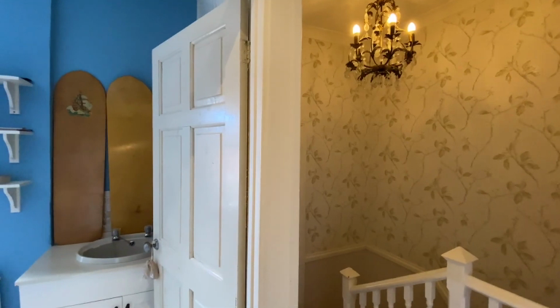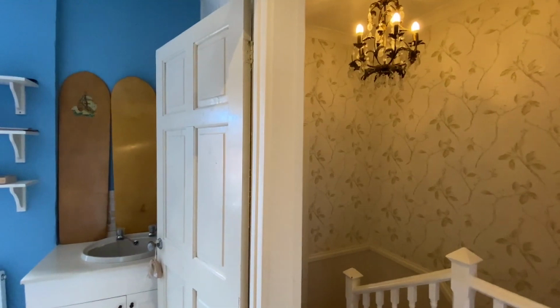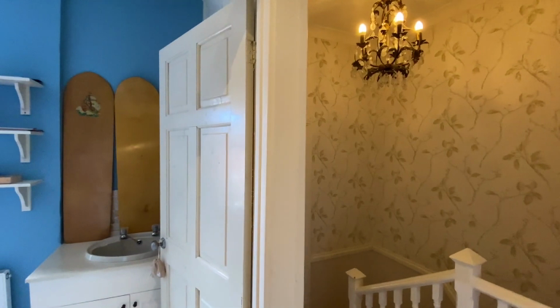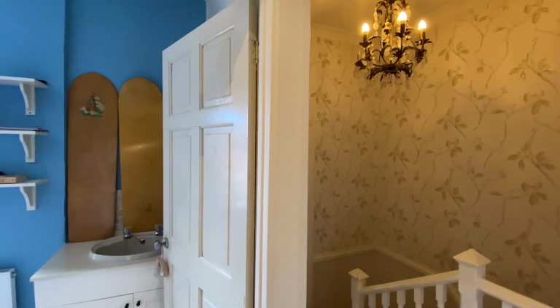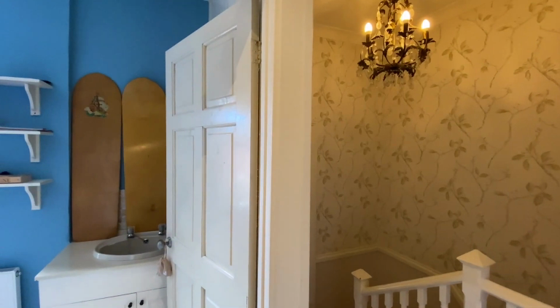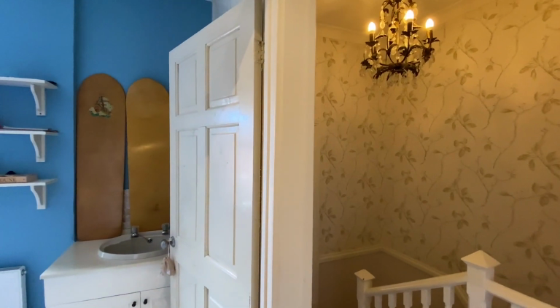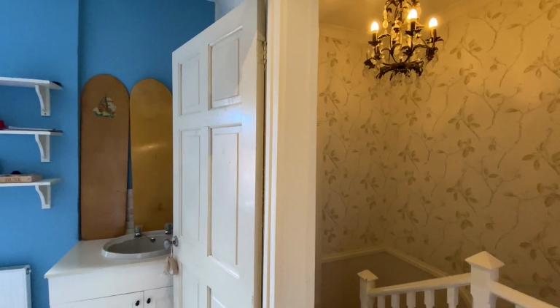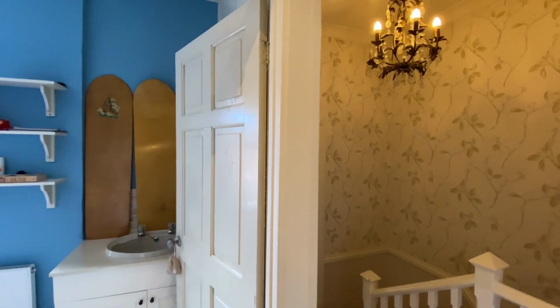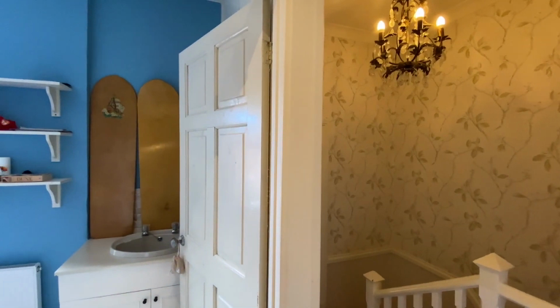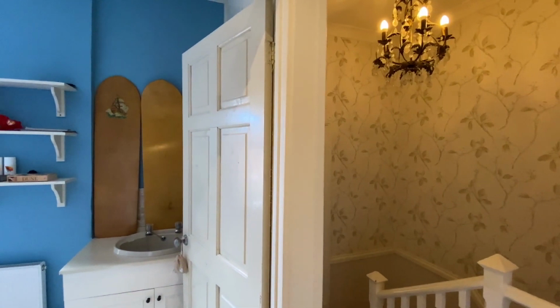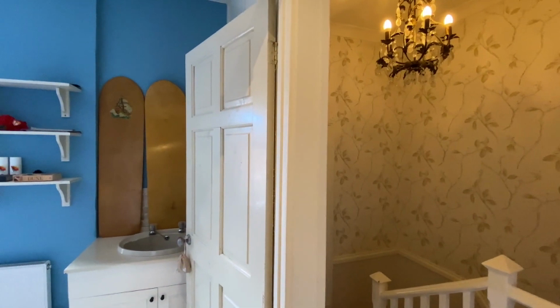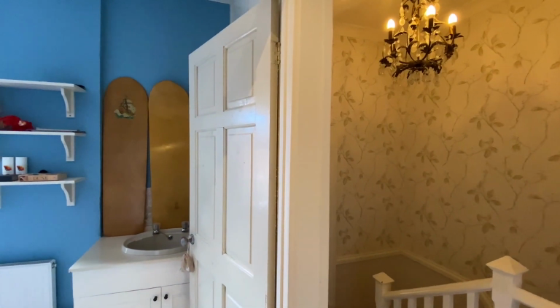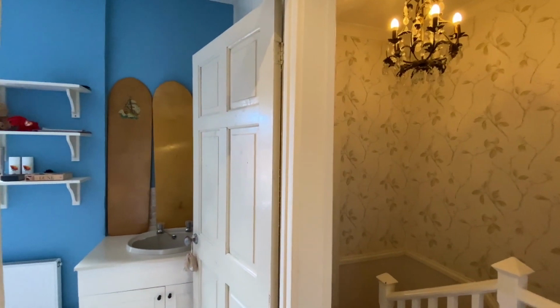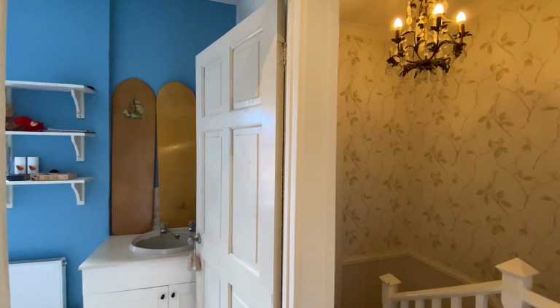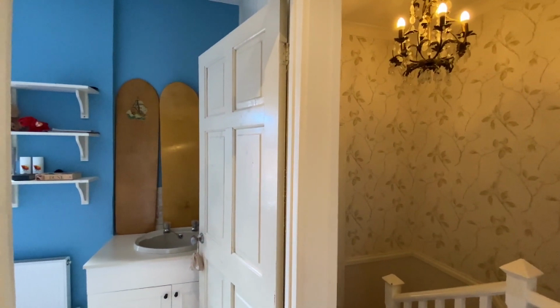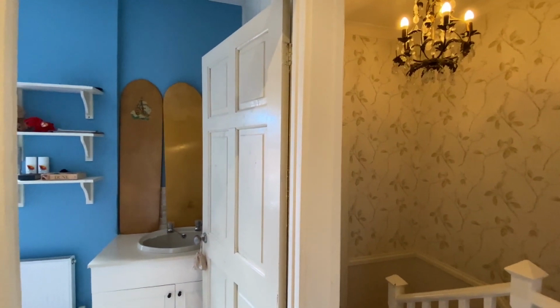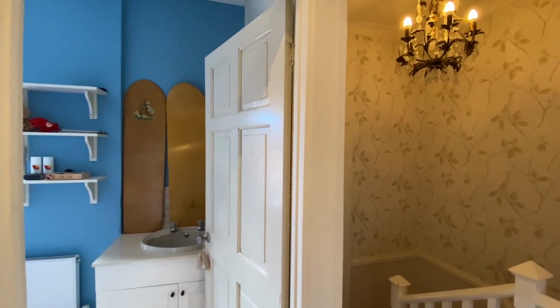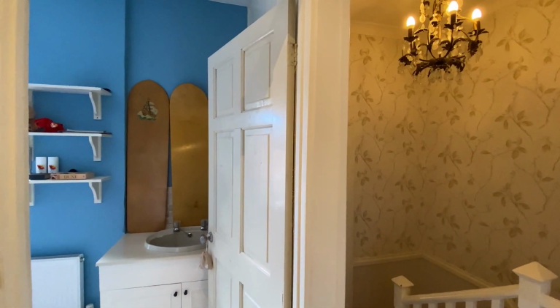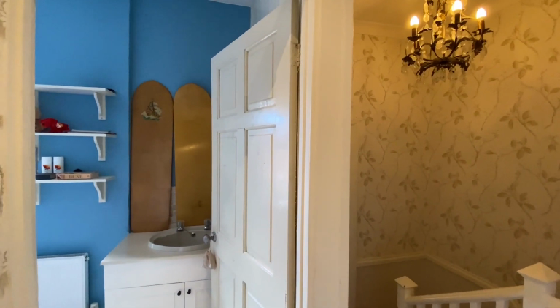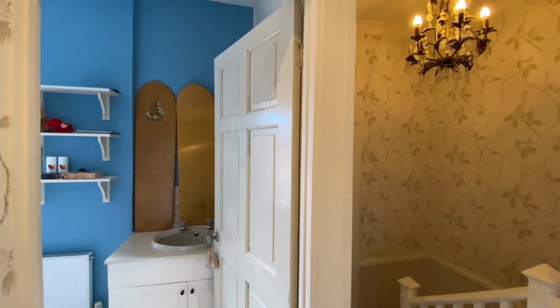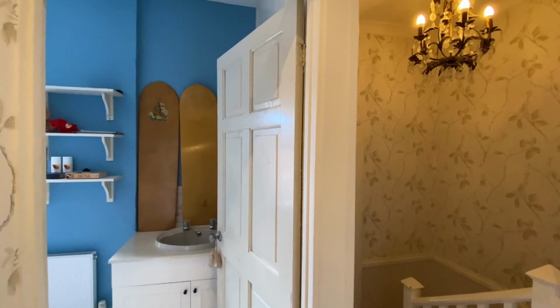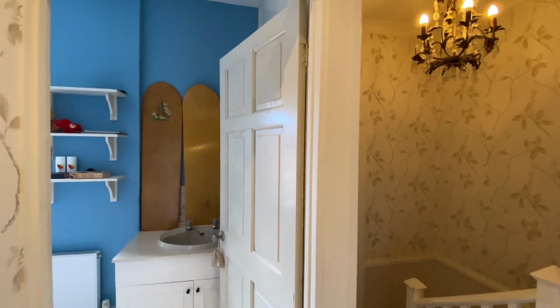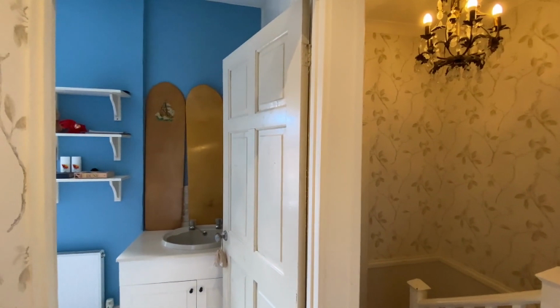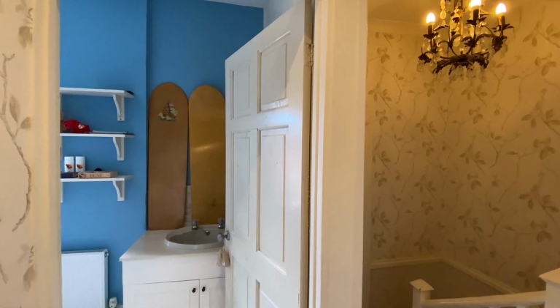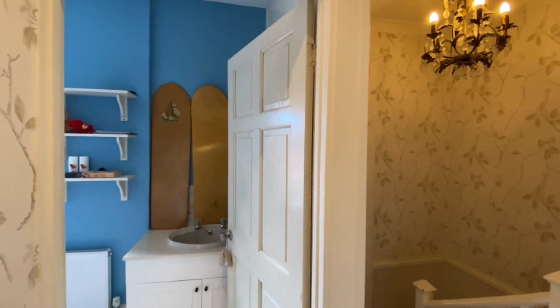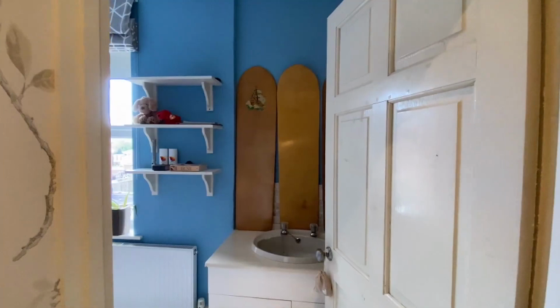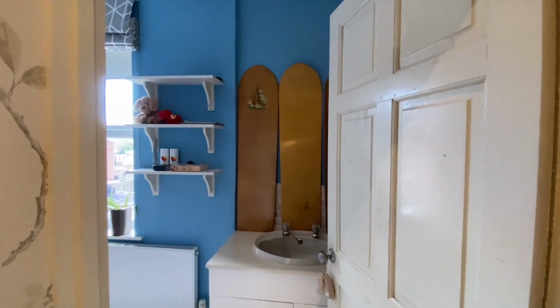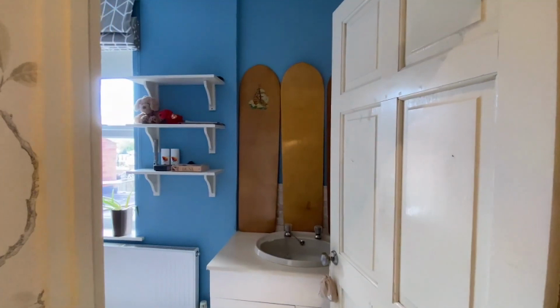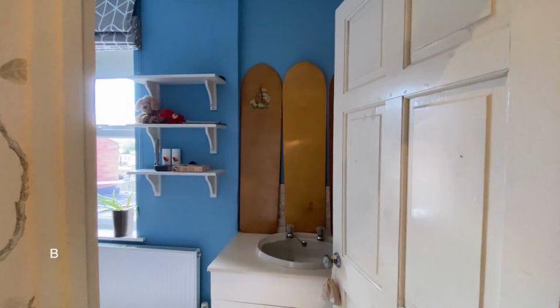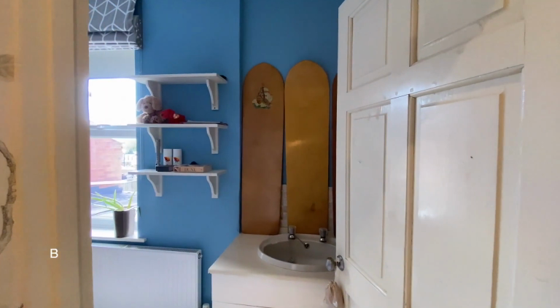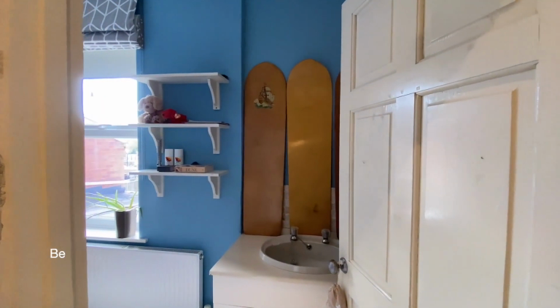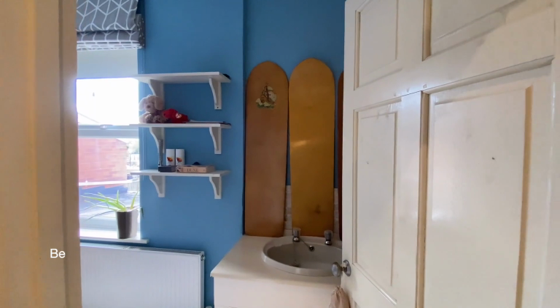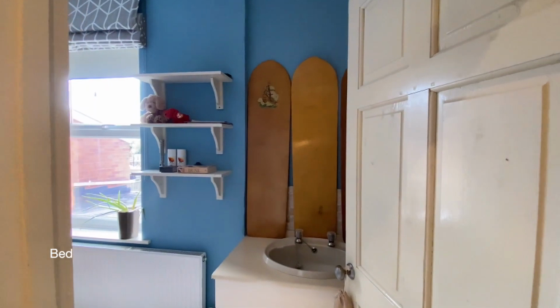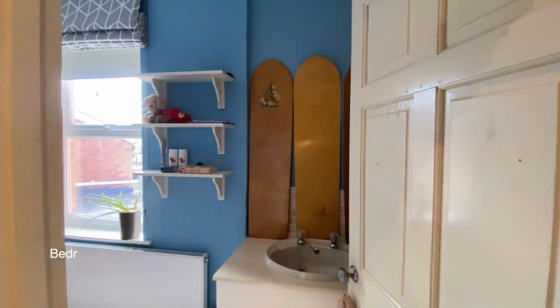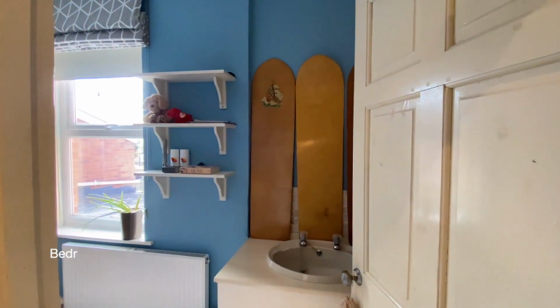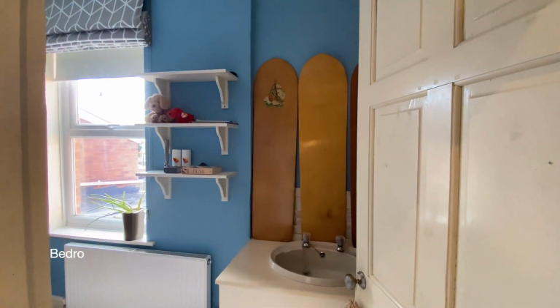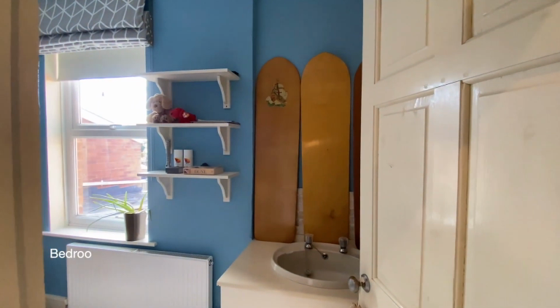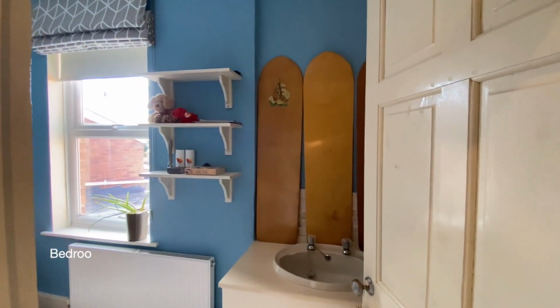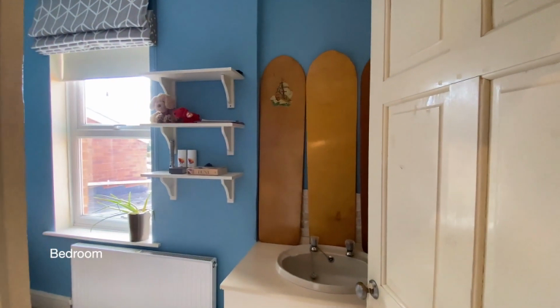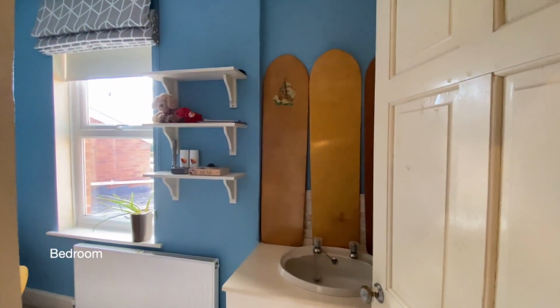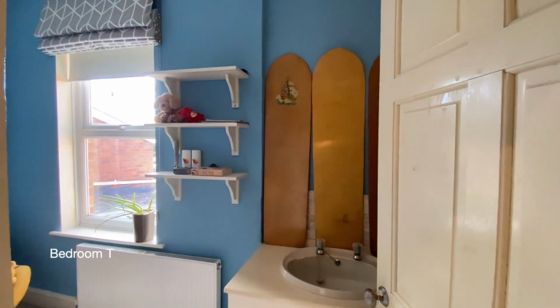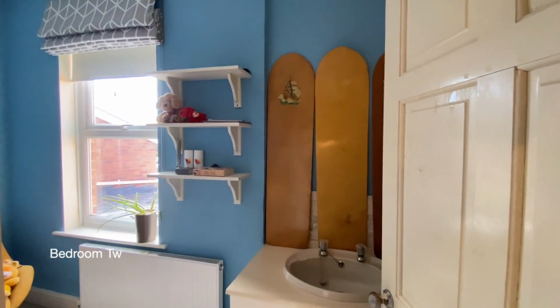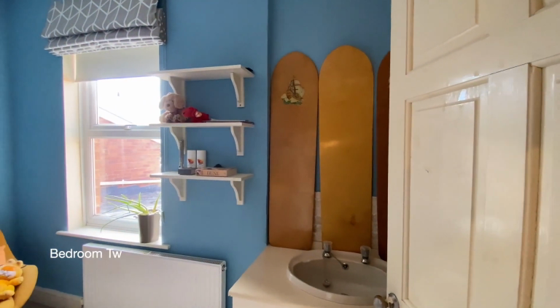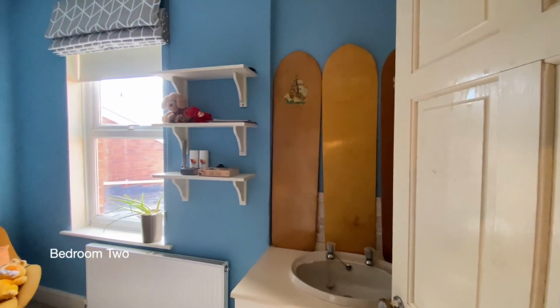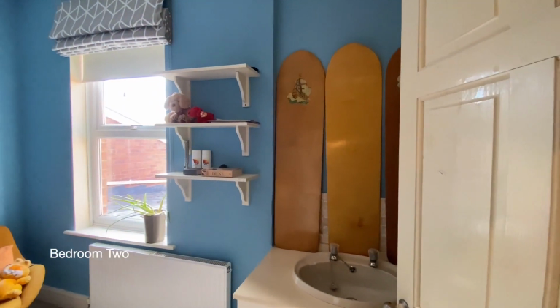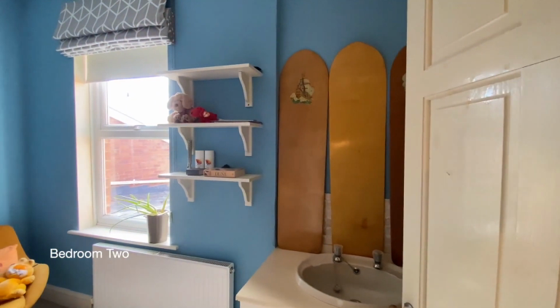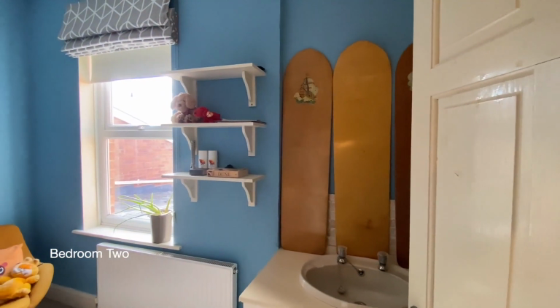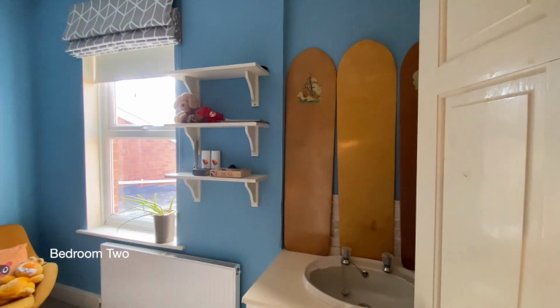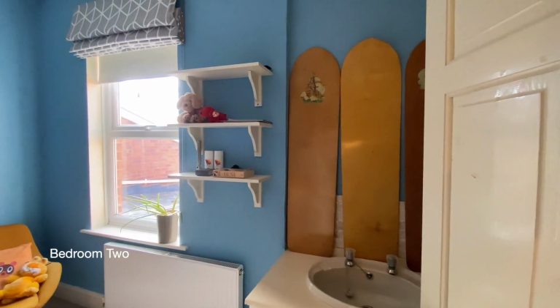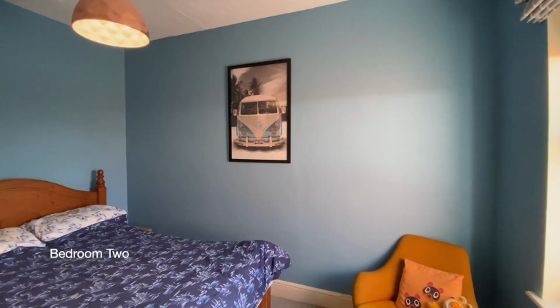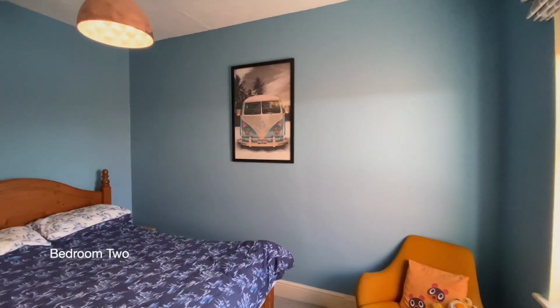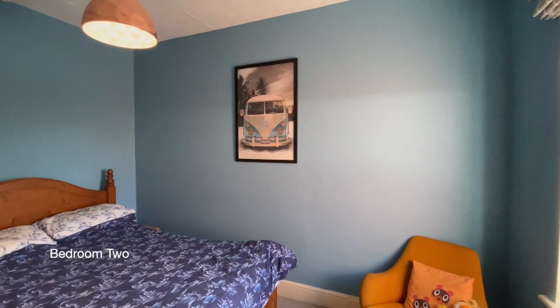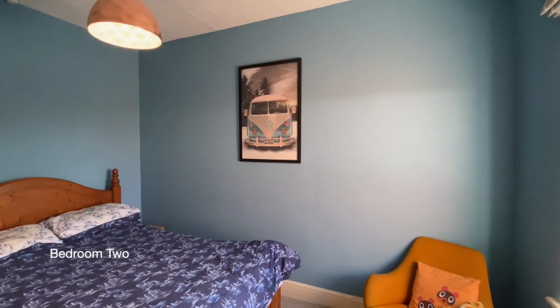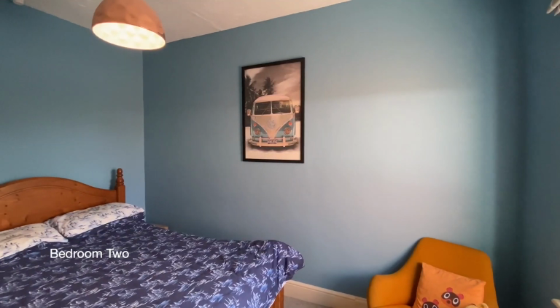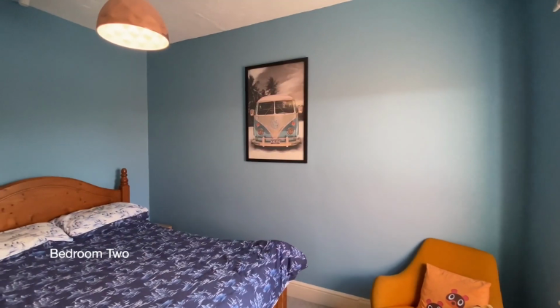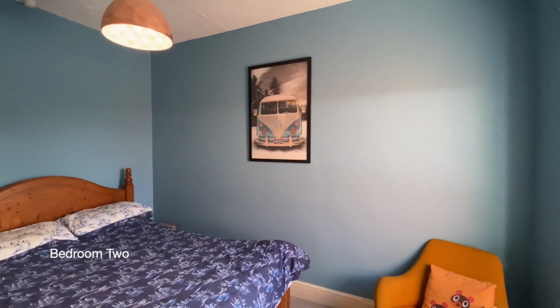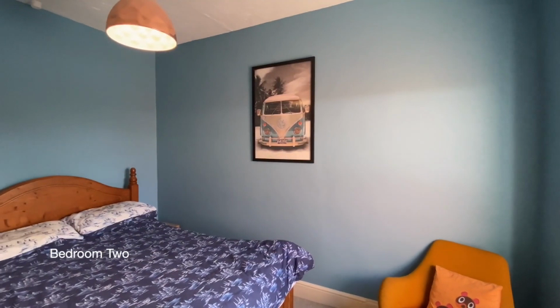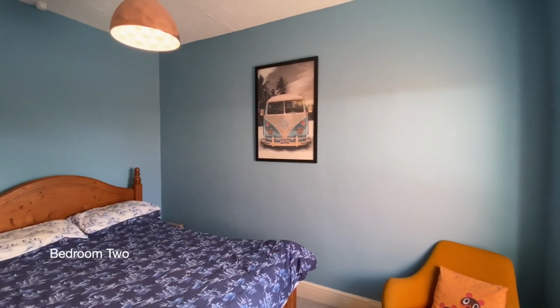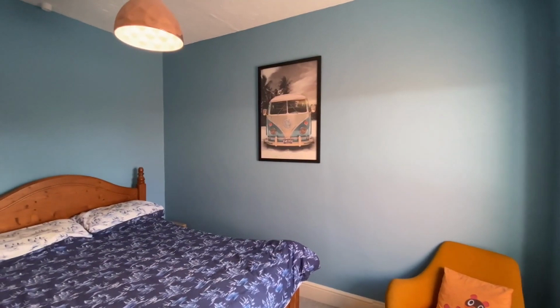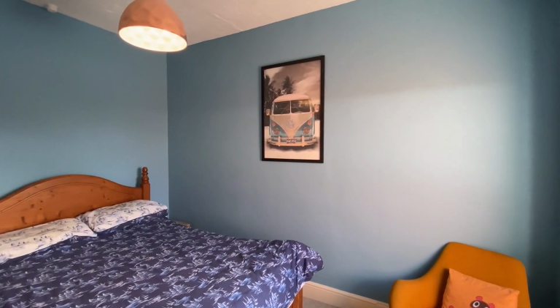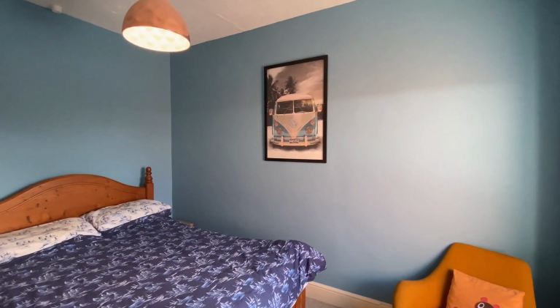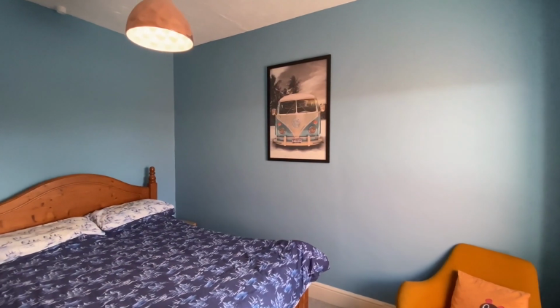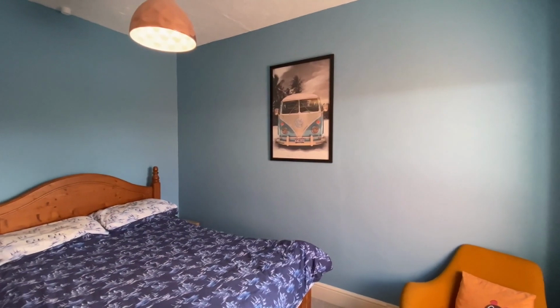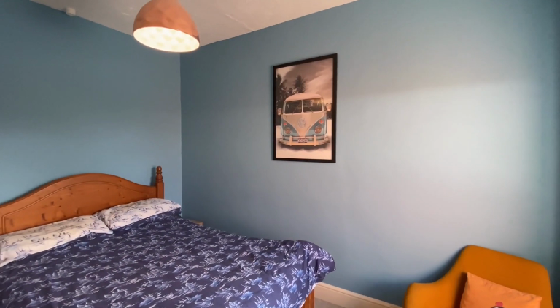Coming round to the right we'll find bedroom two, another double room with a double glazed window to the rear, also with a hand wash basin.